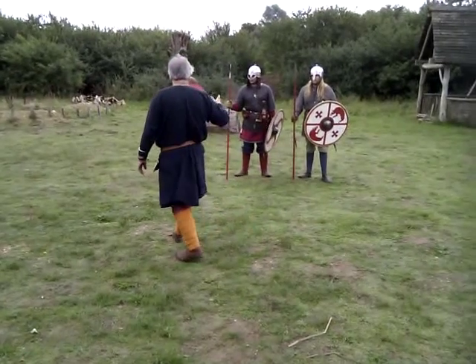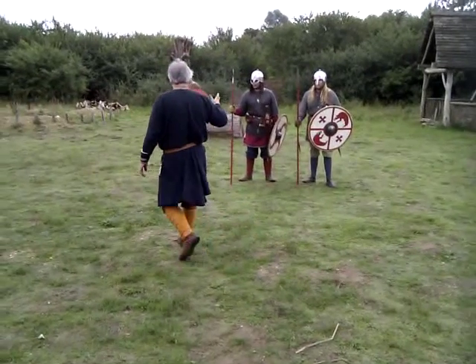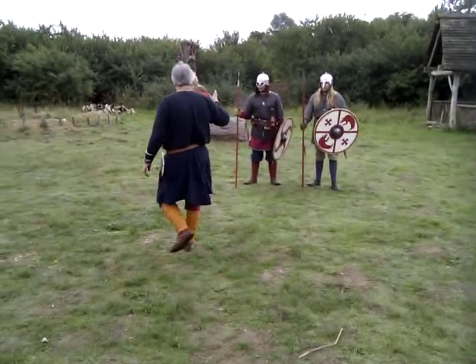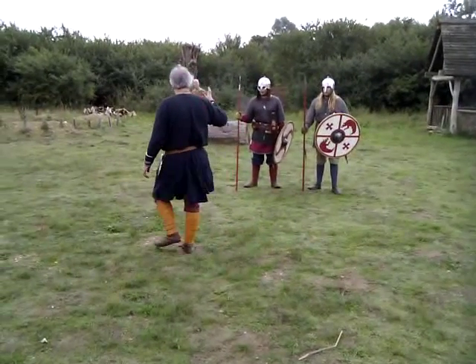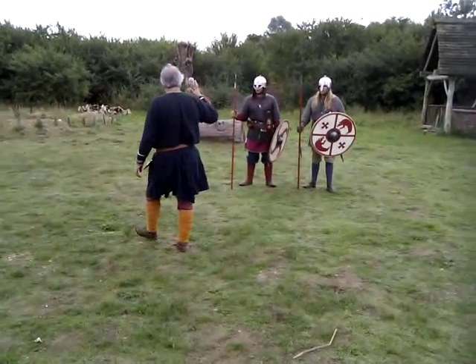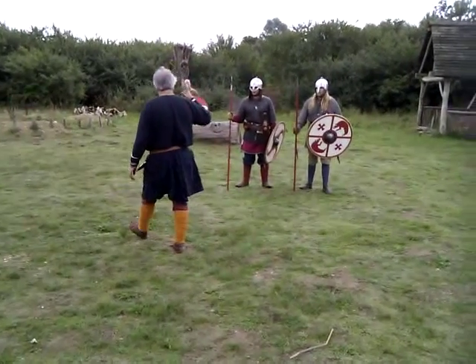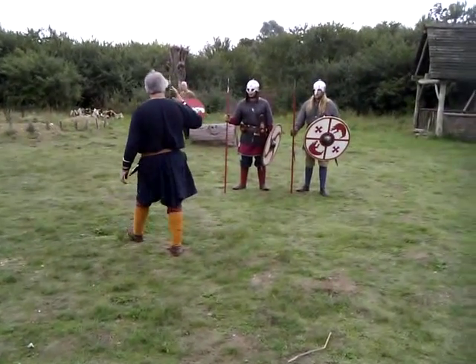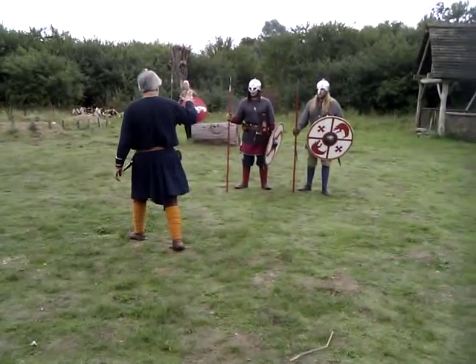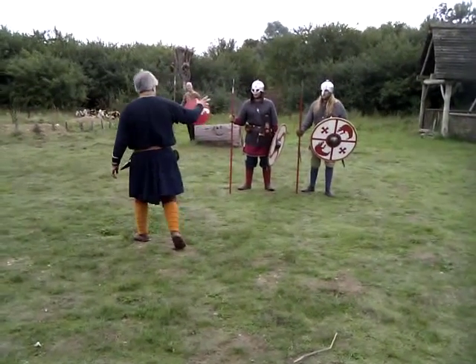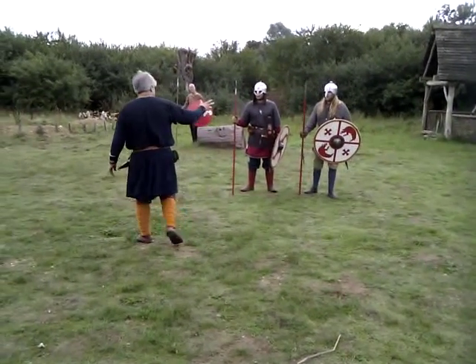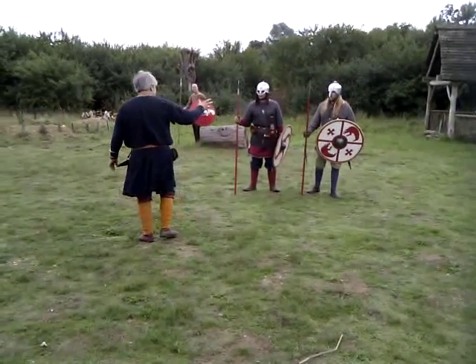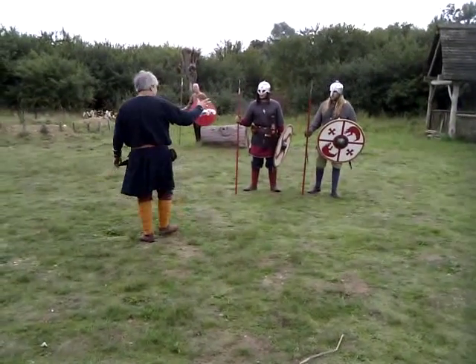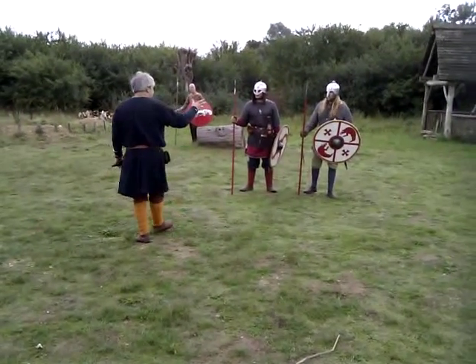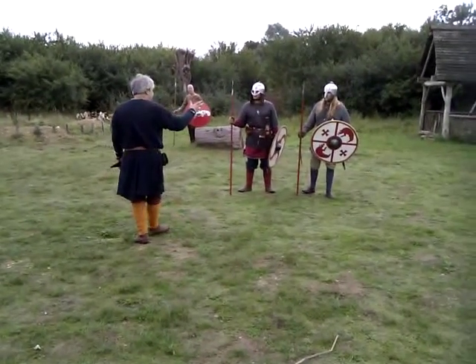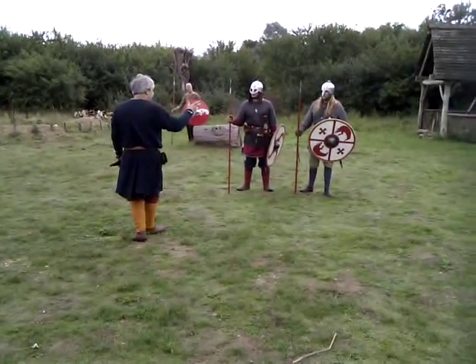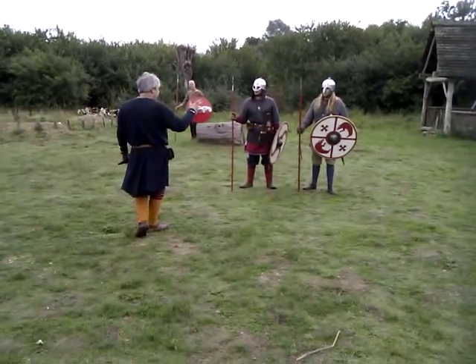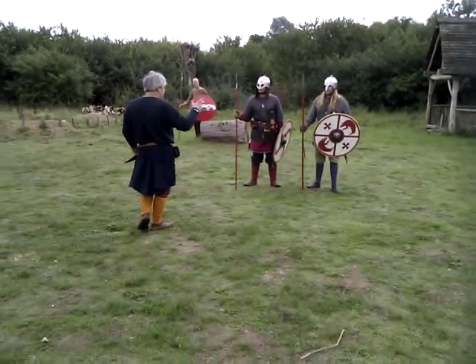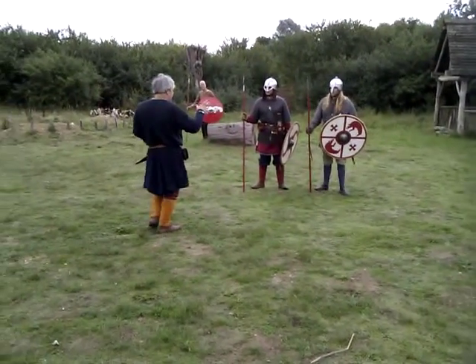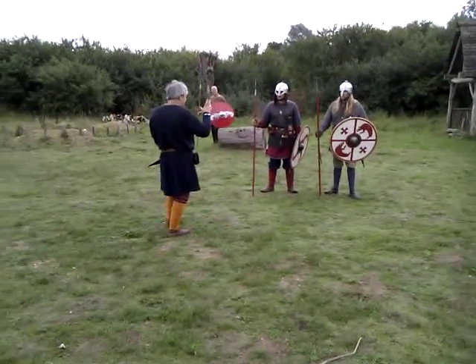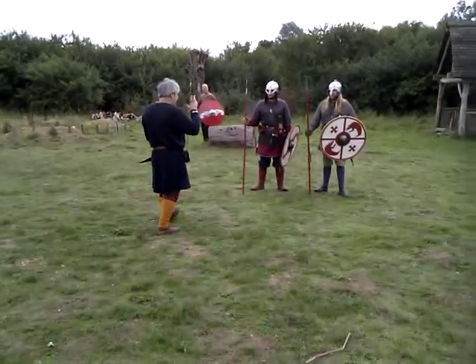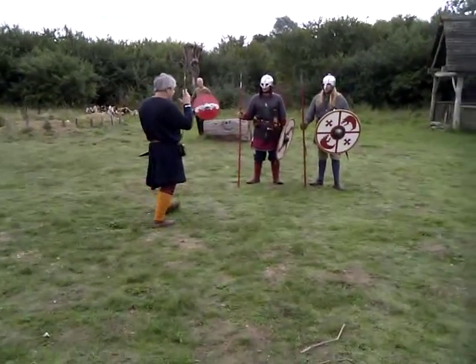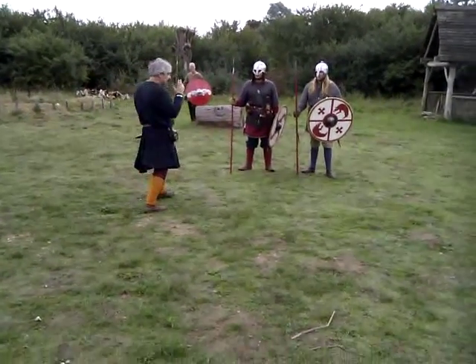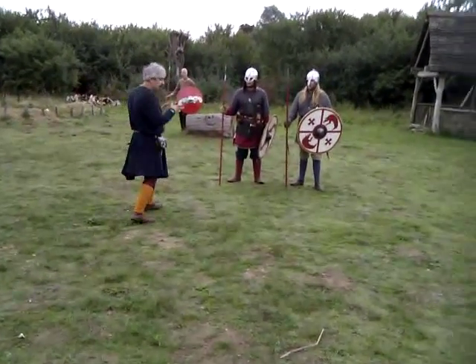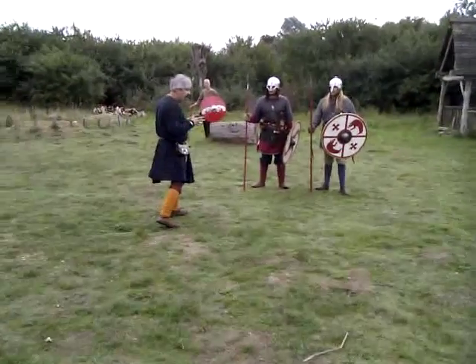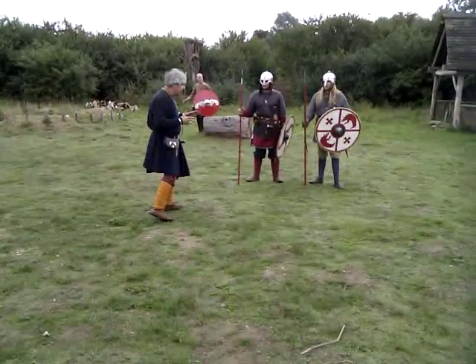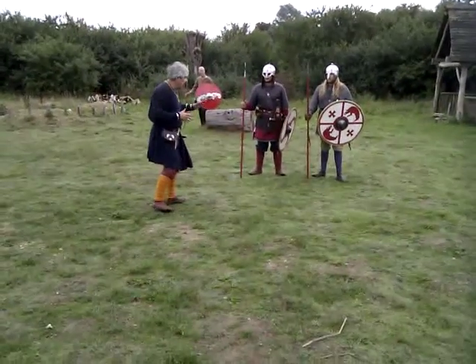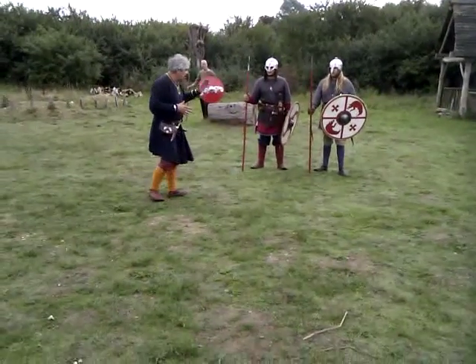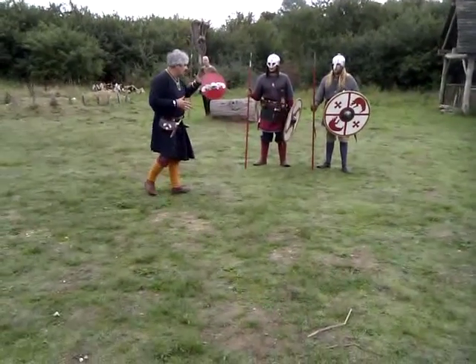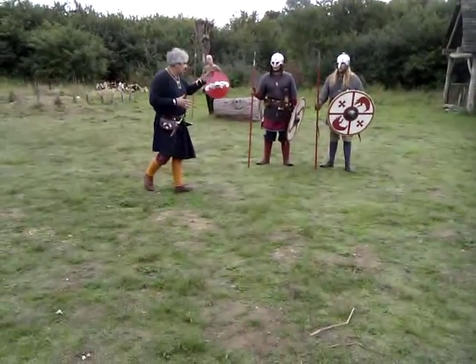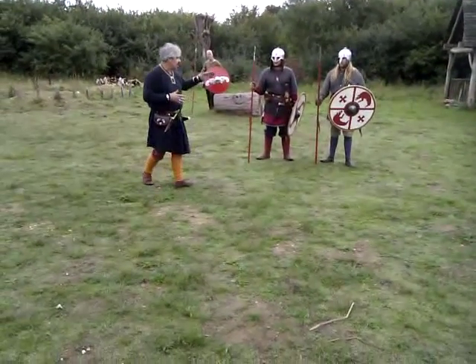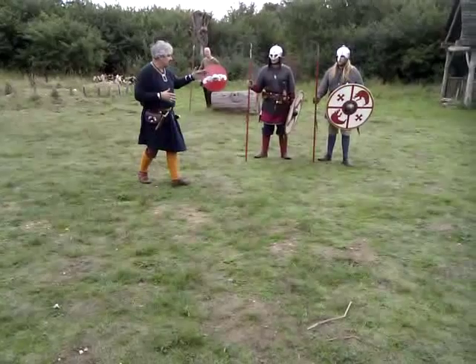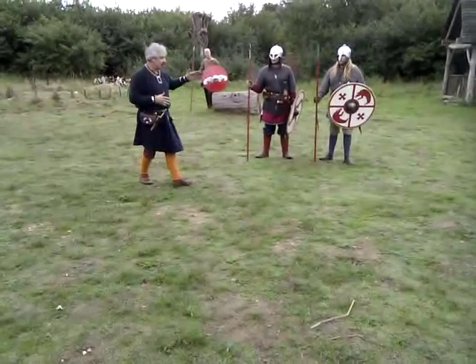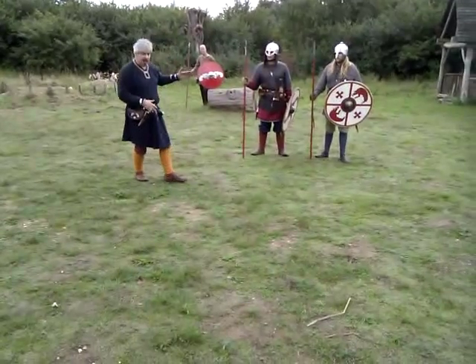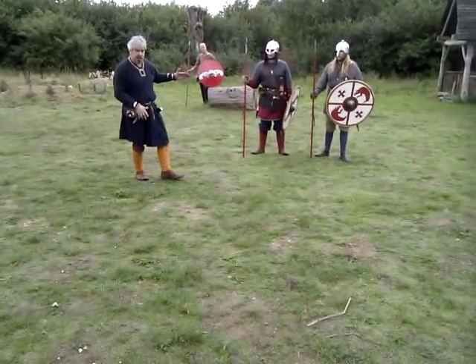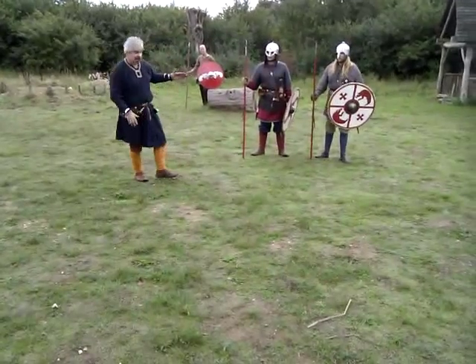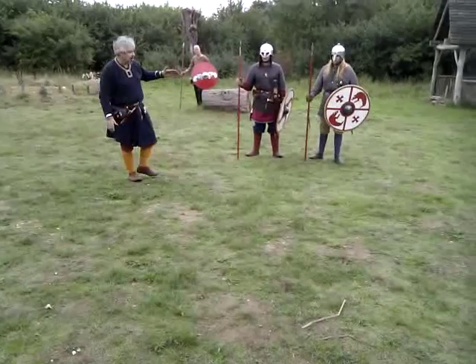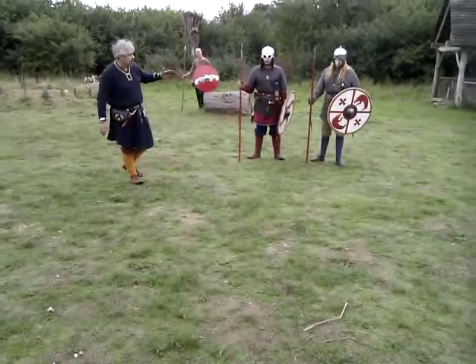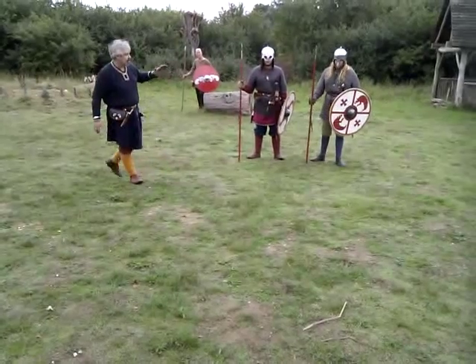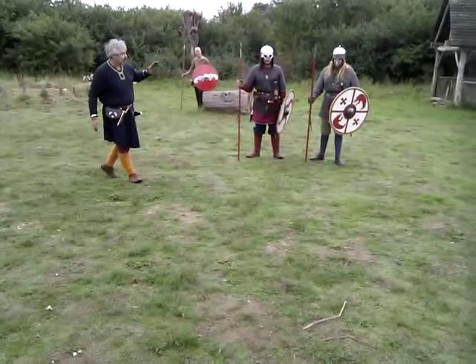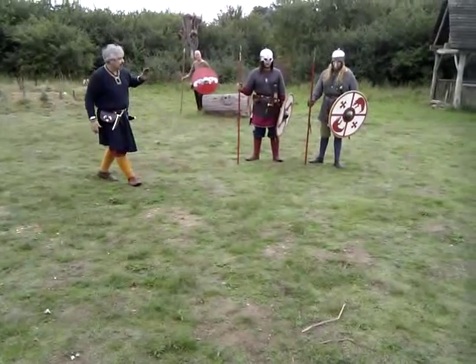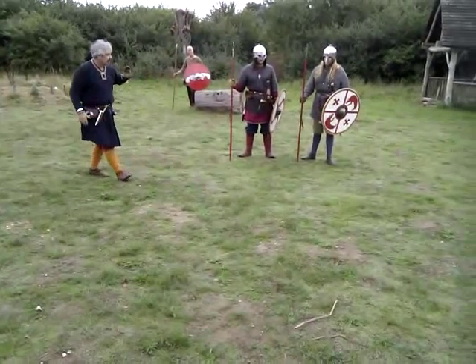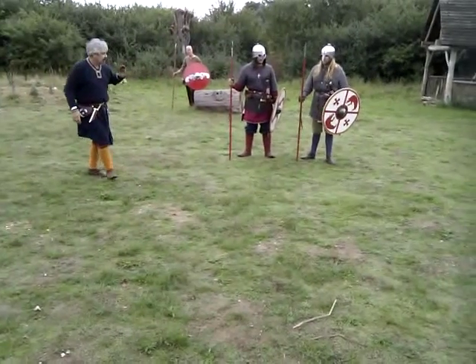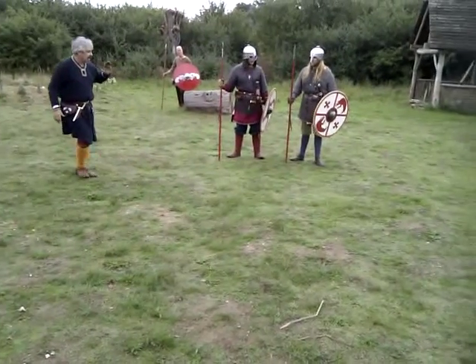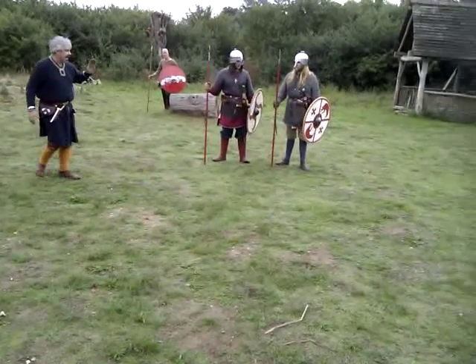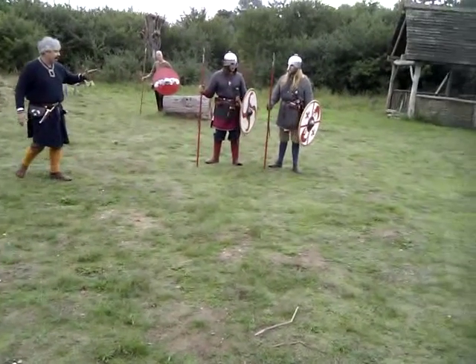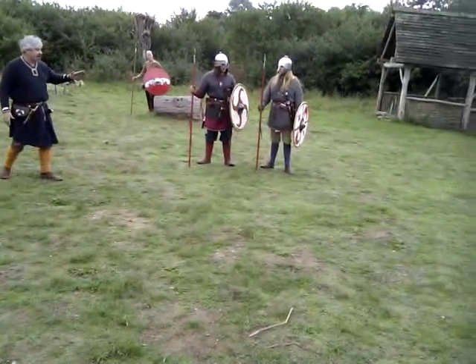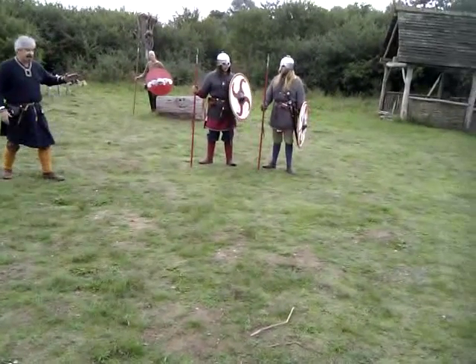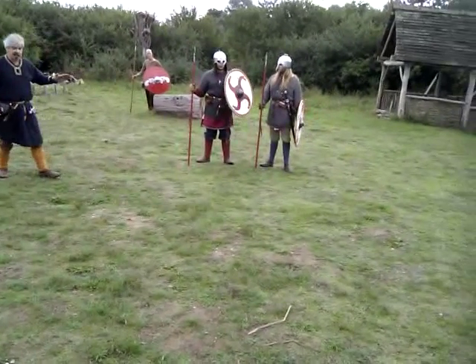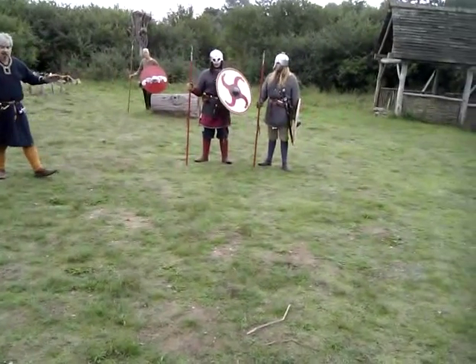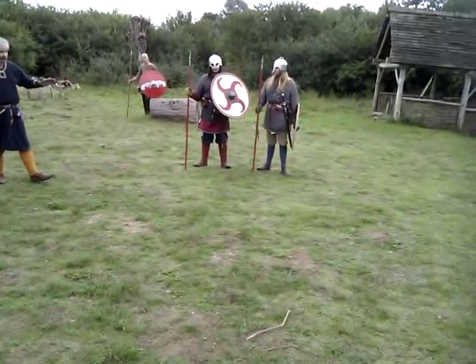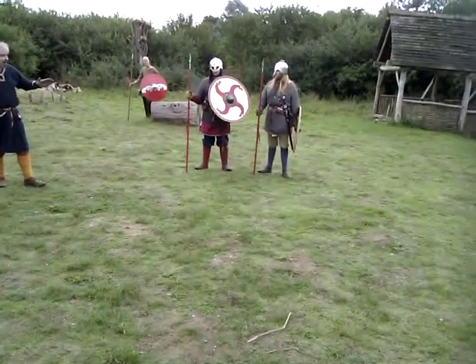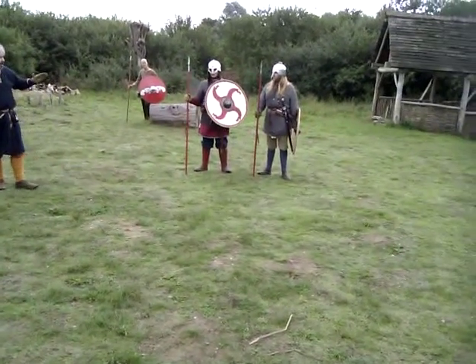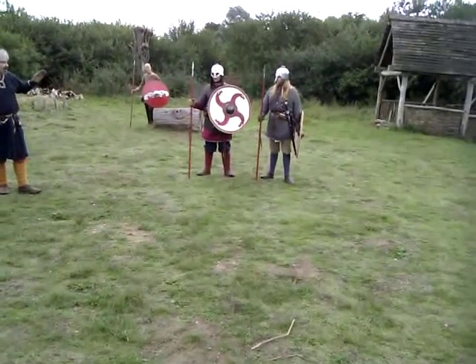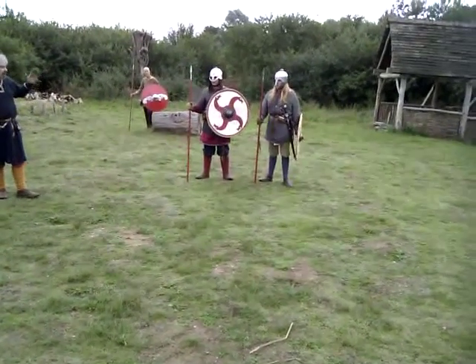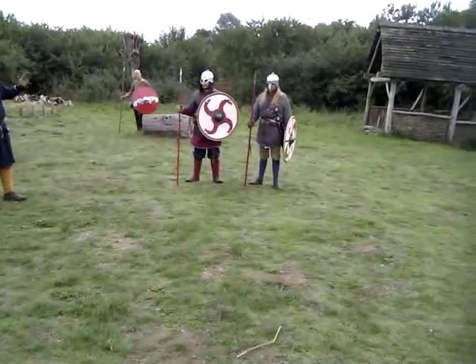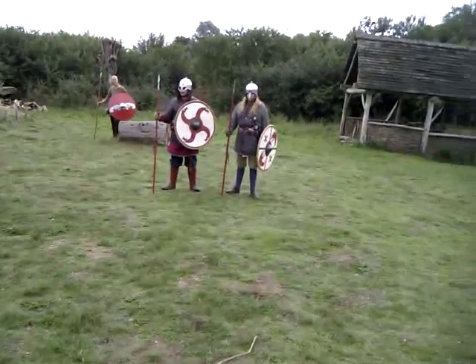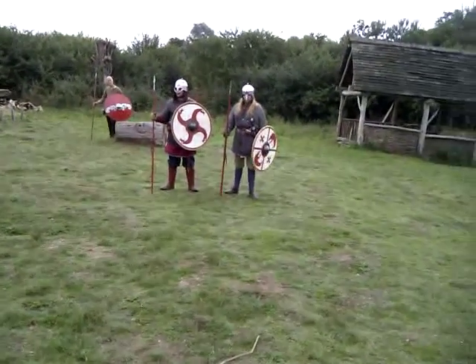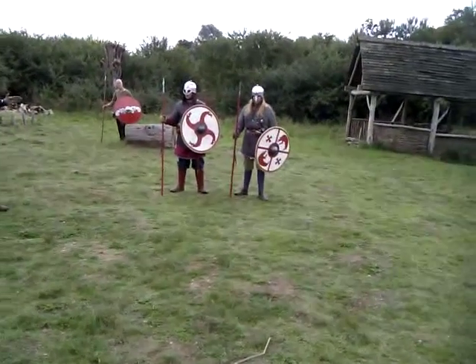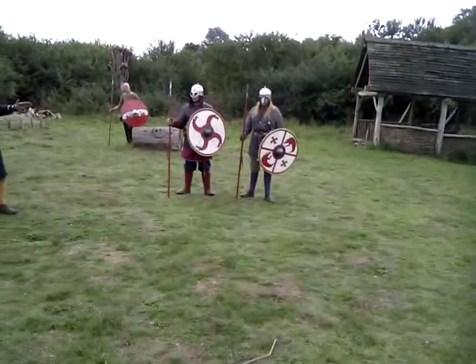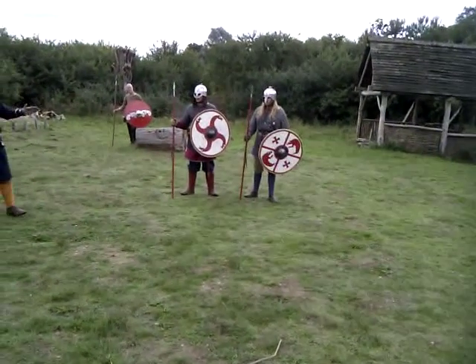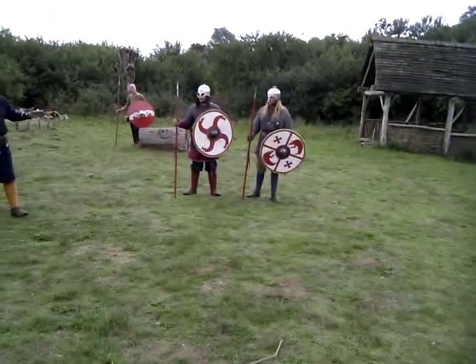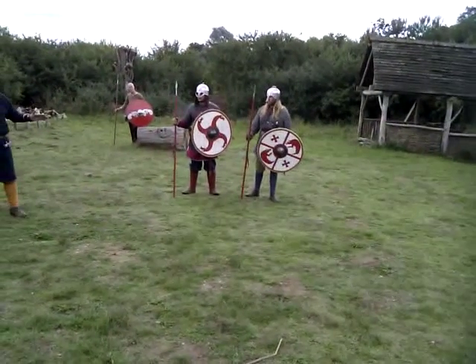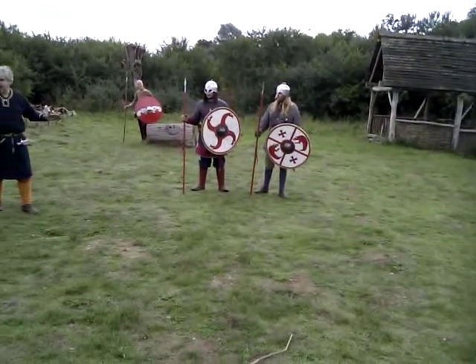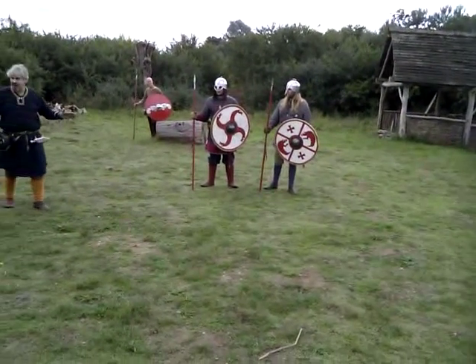The main thing we're going to be fighting with at this moment is the round shield — the Anglo-Saxon round shield and spear.